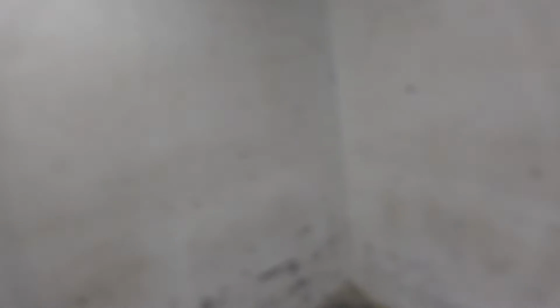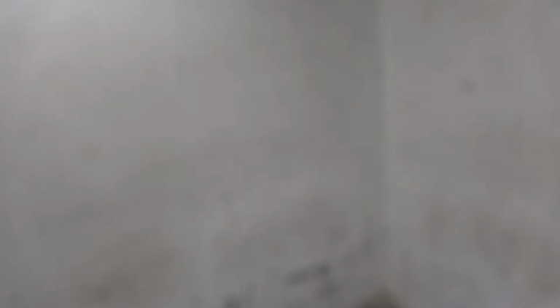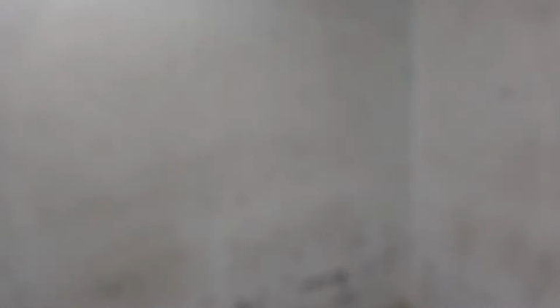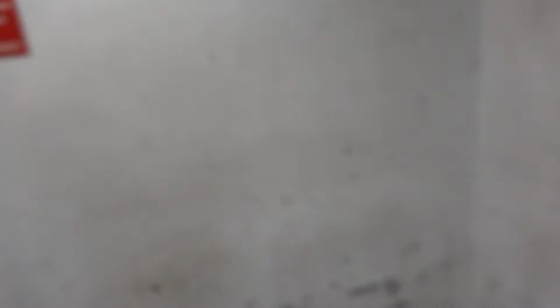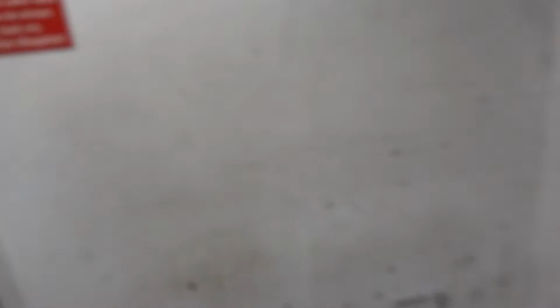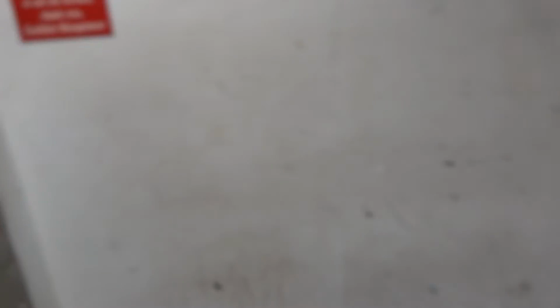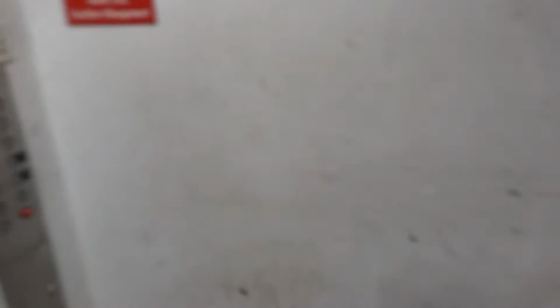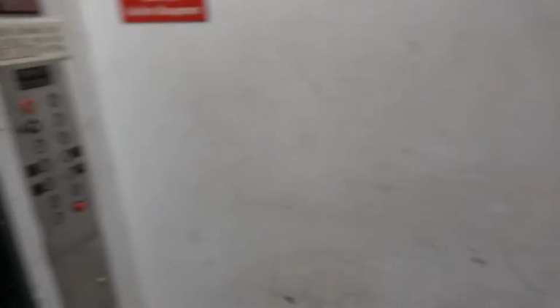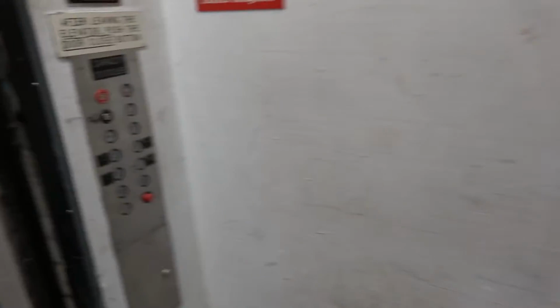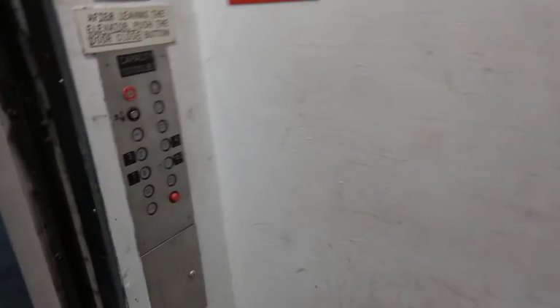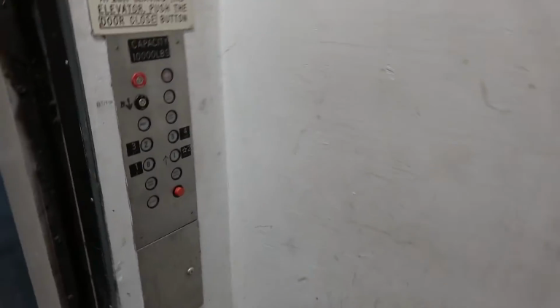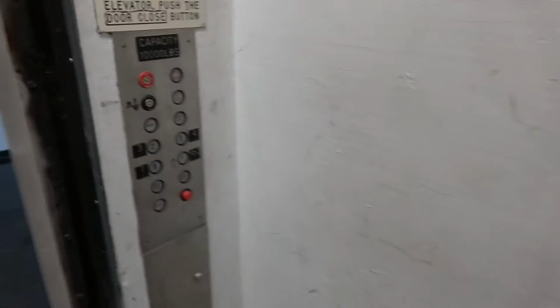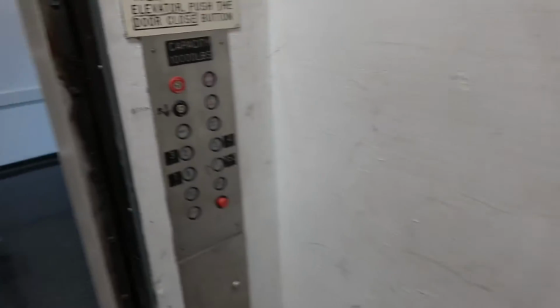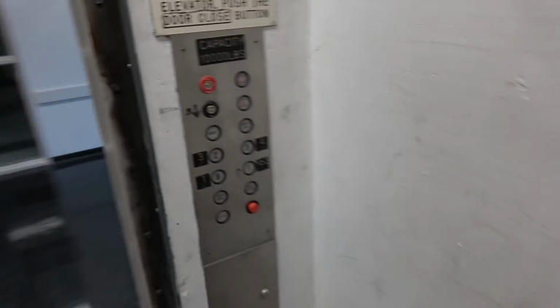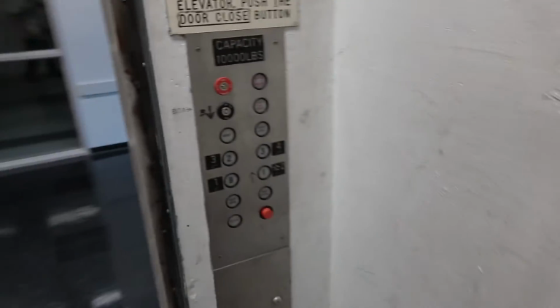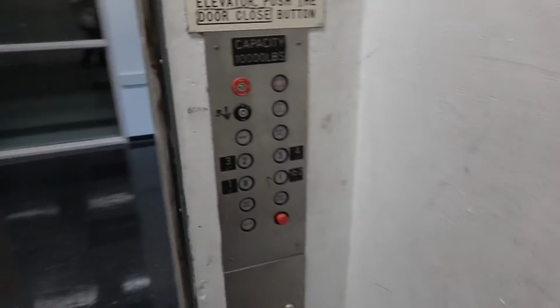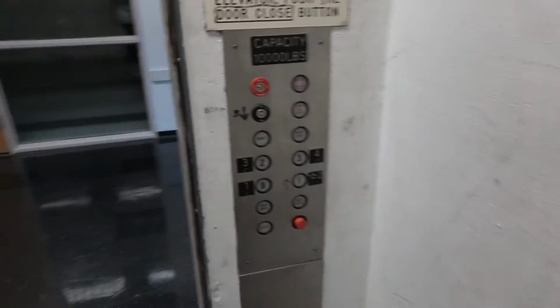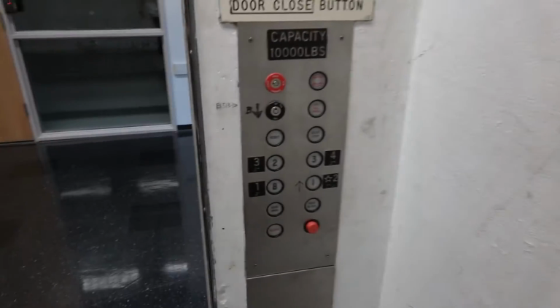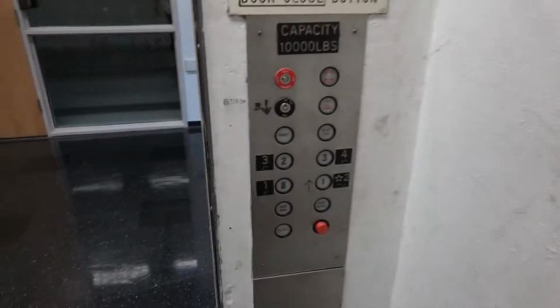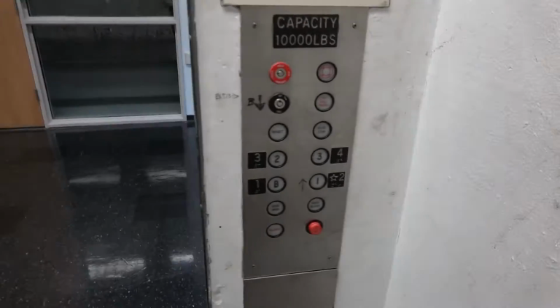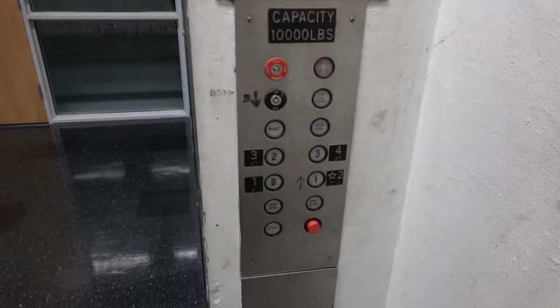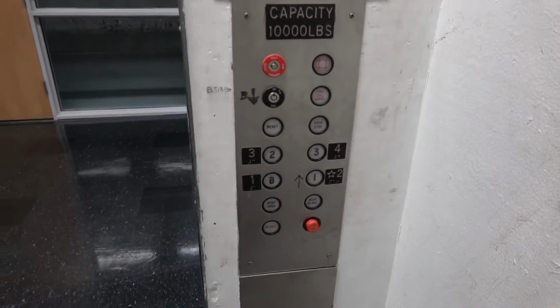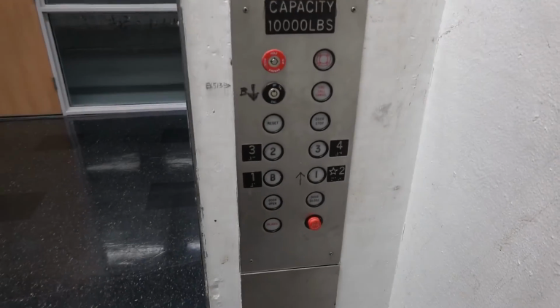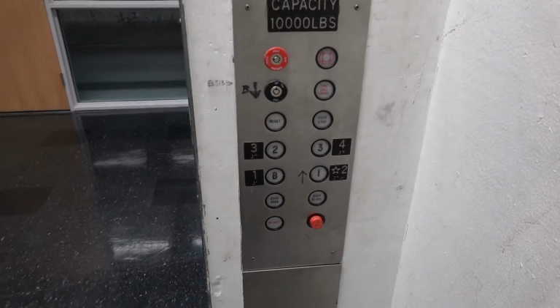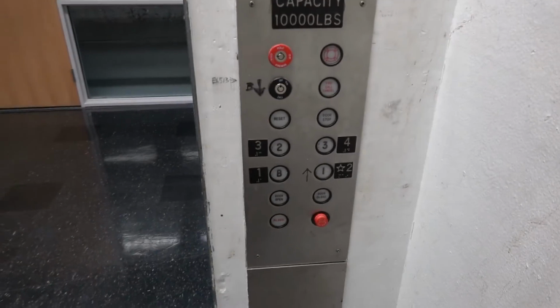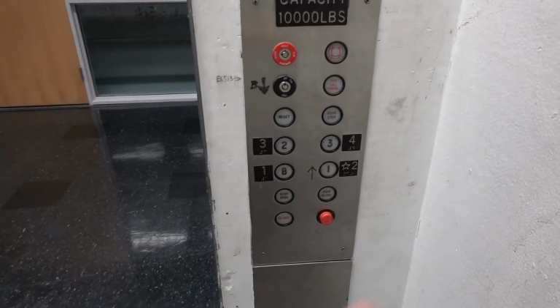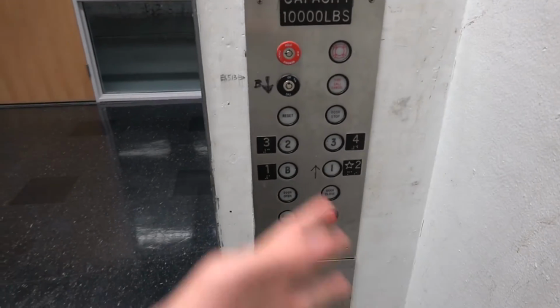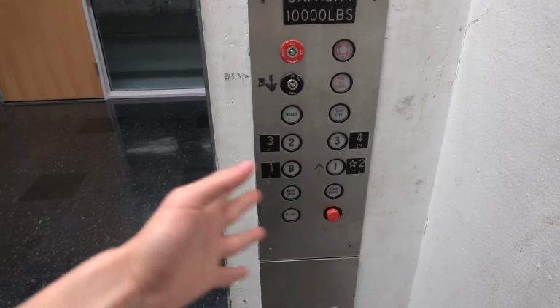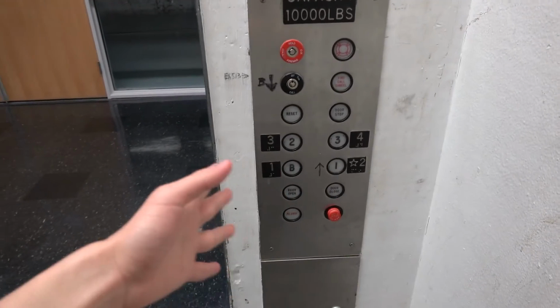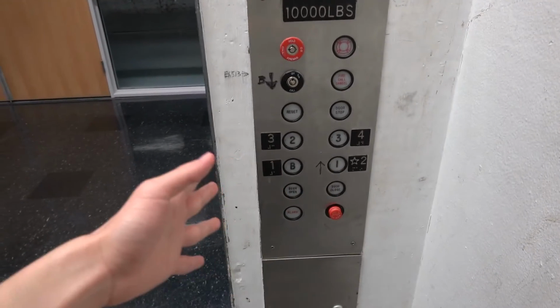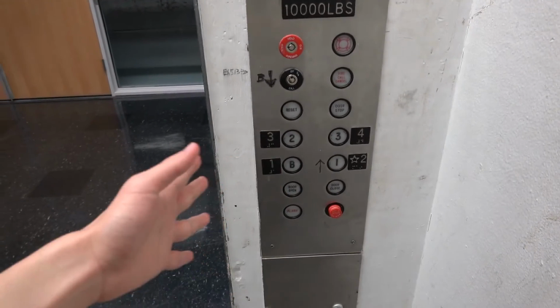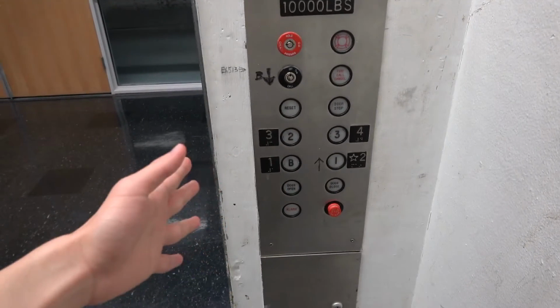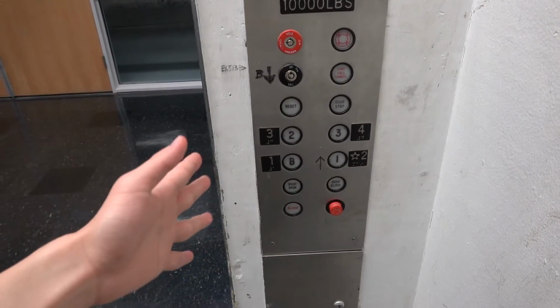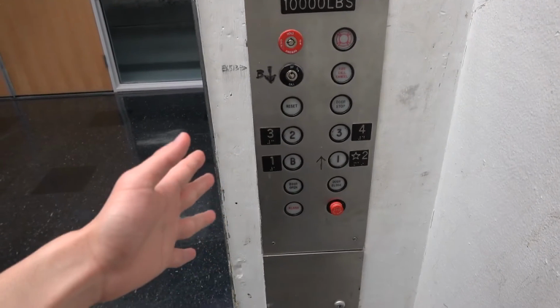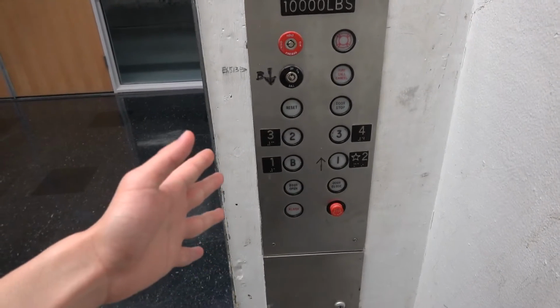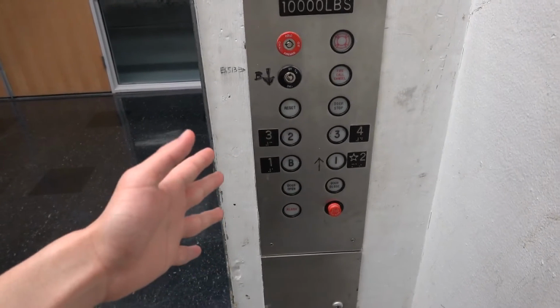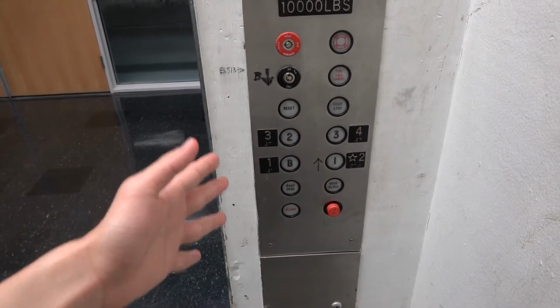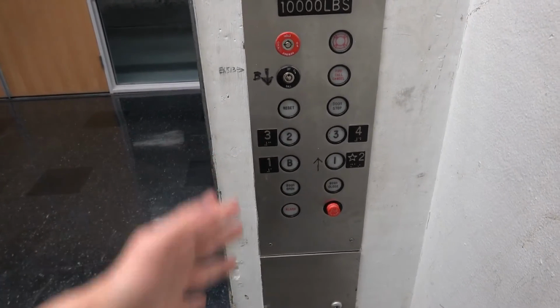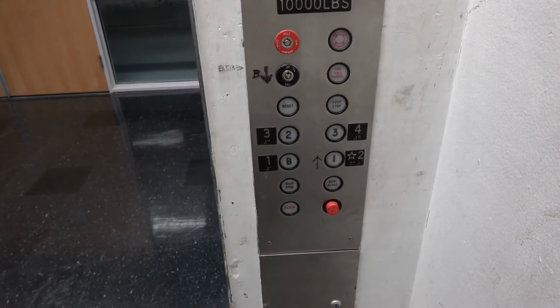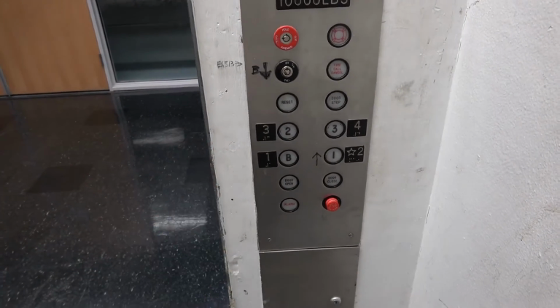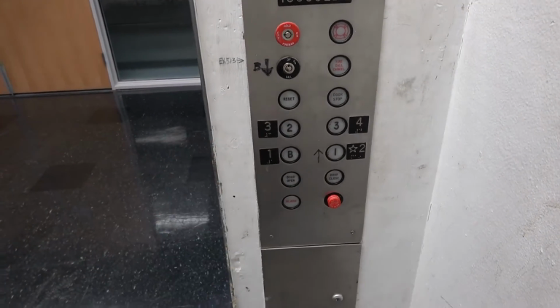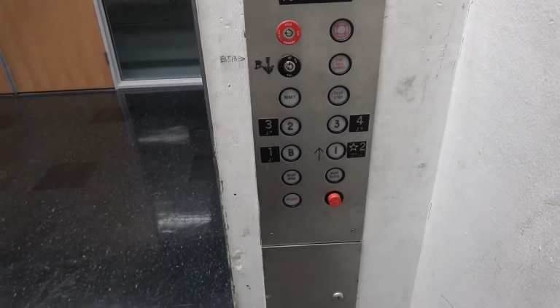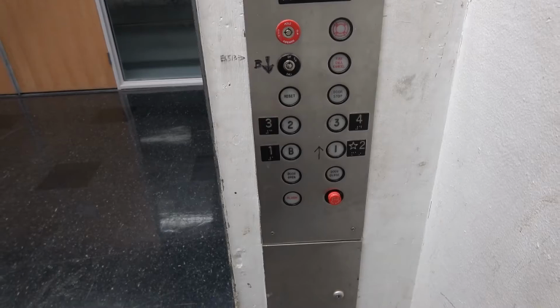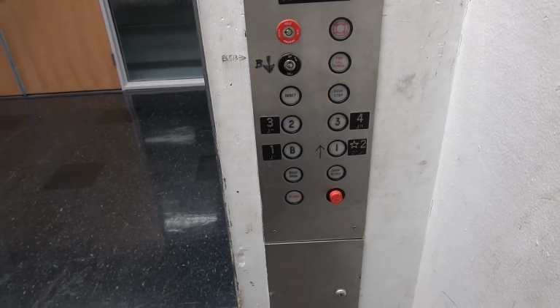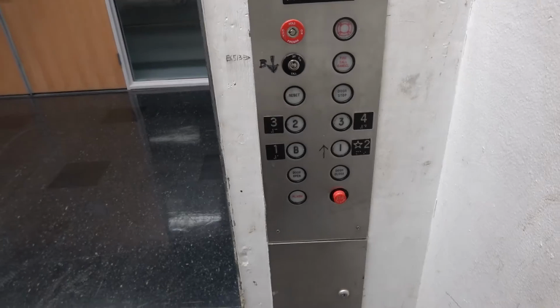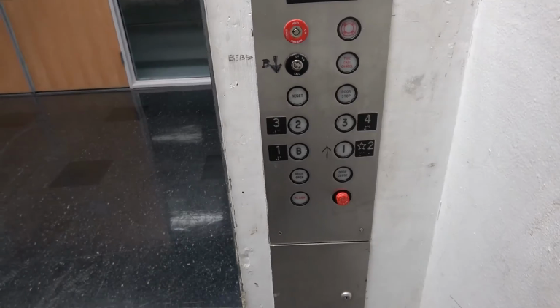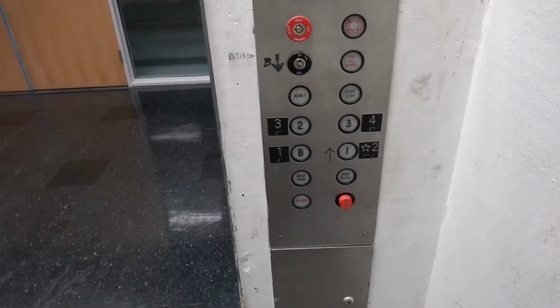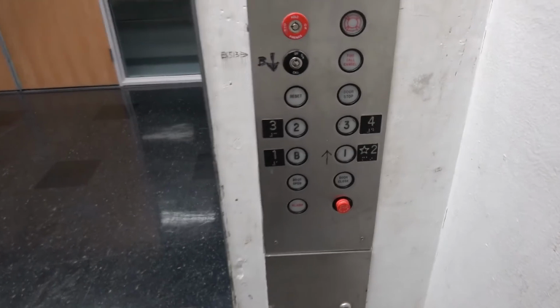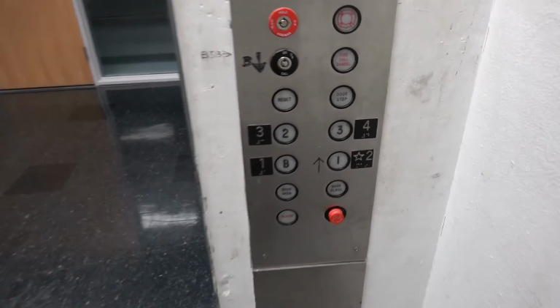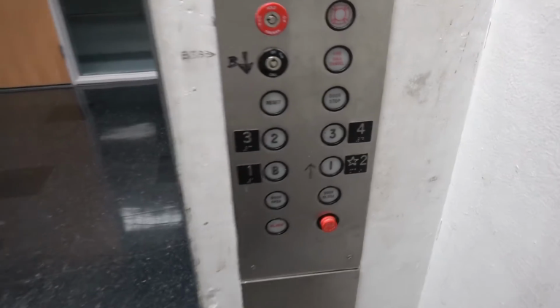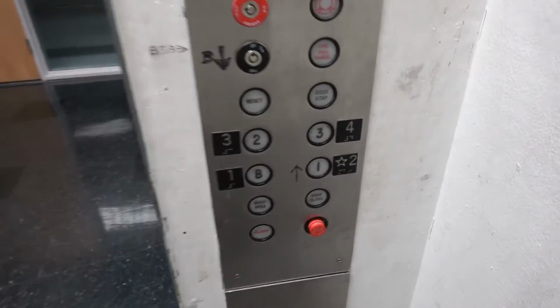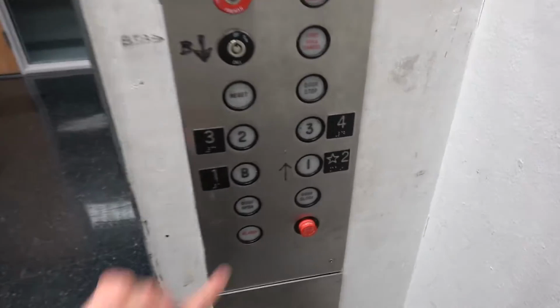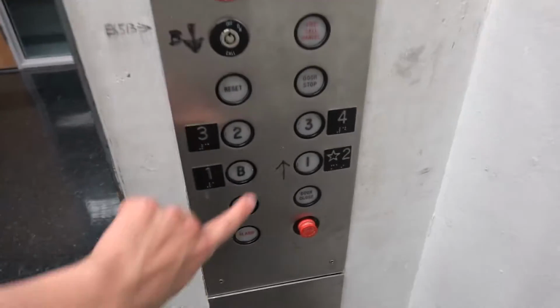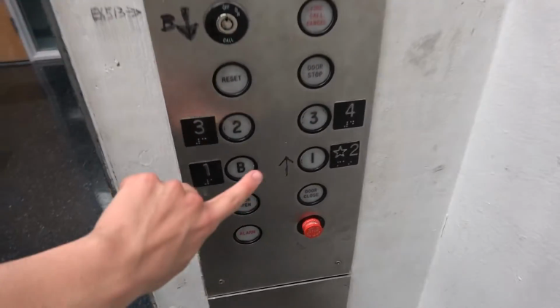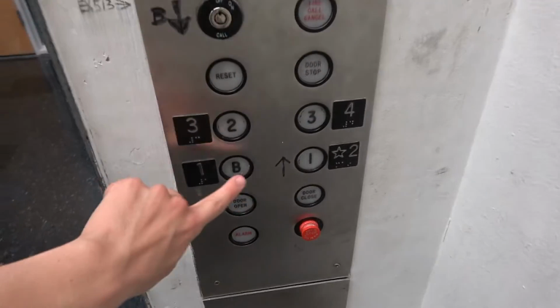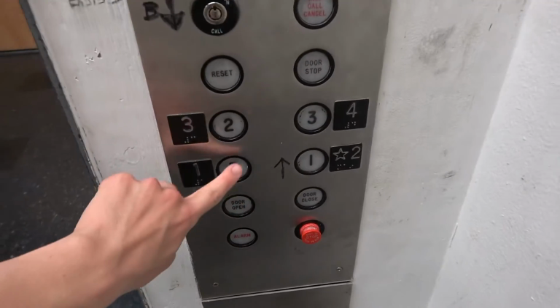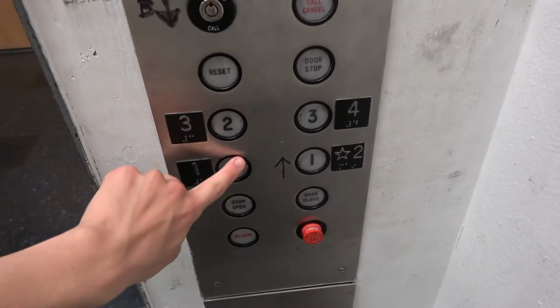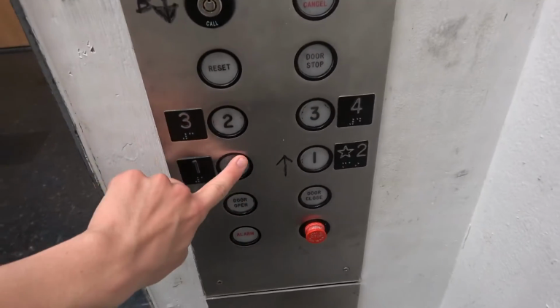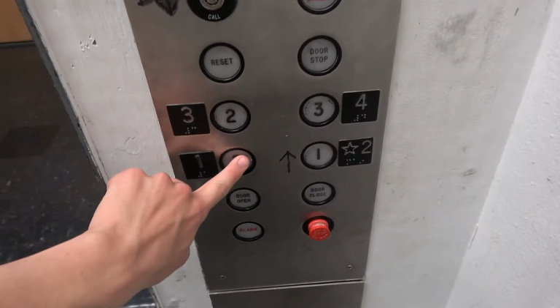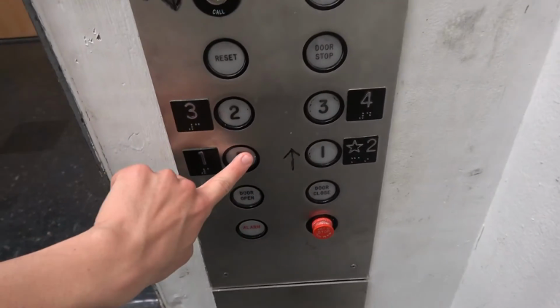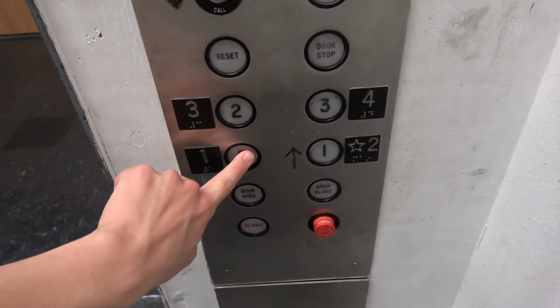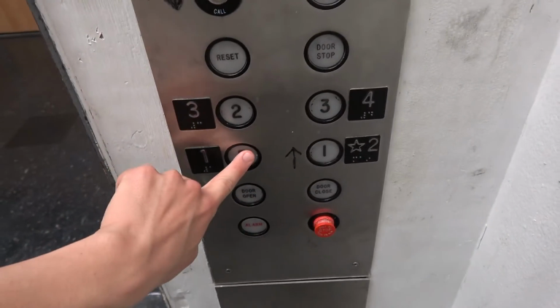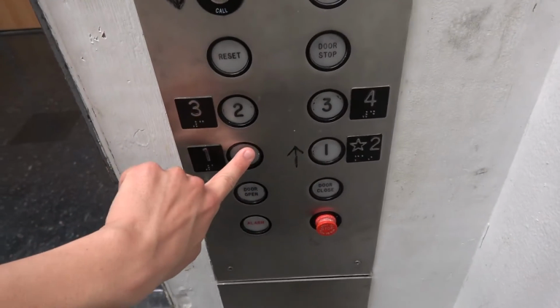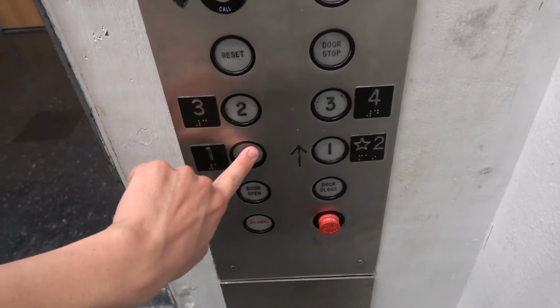Look at the COP right here. This is just like on a passenger elevator. I've never seen that before. It's got the beat.